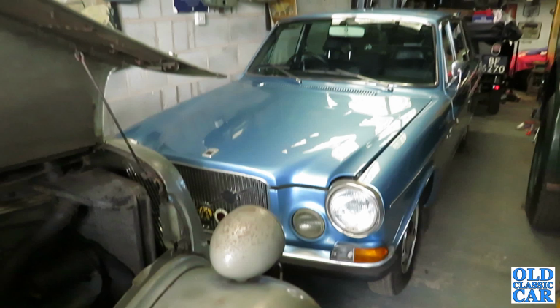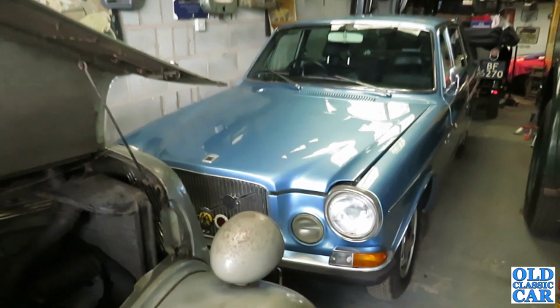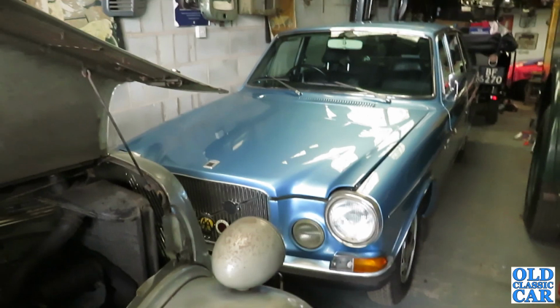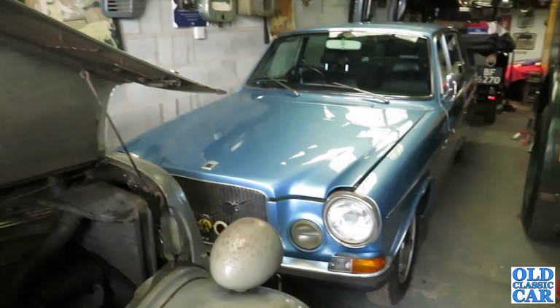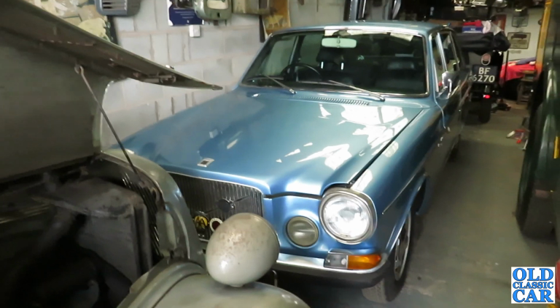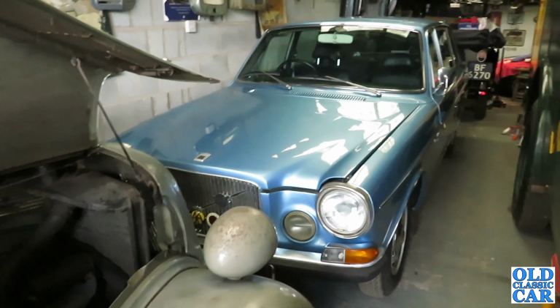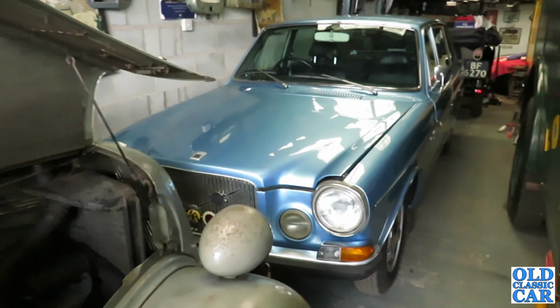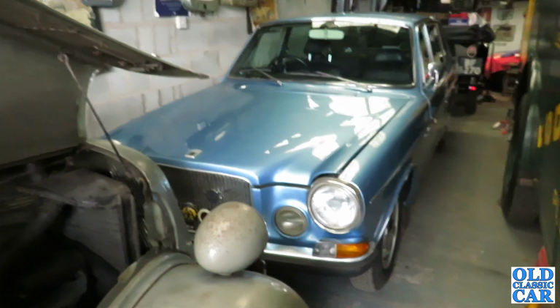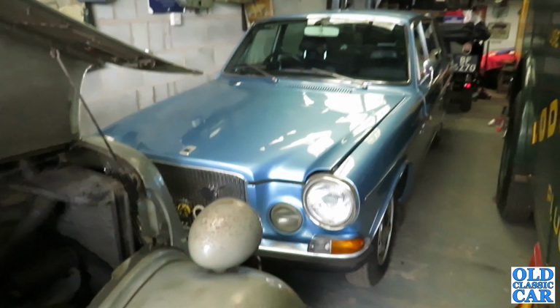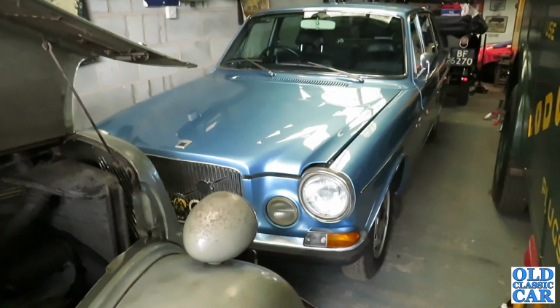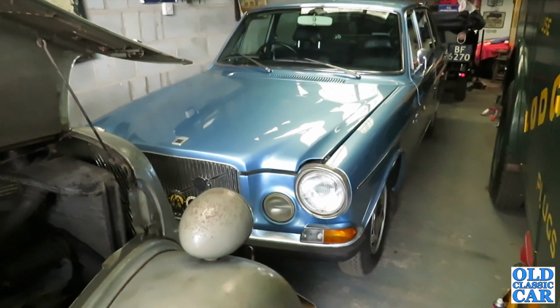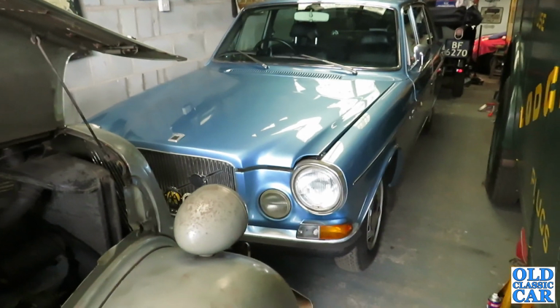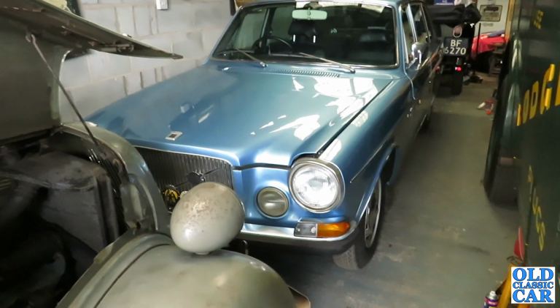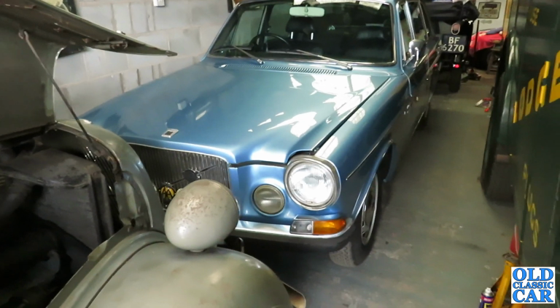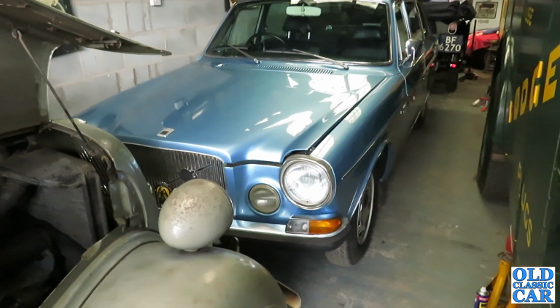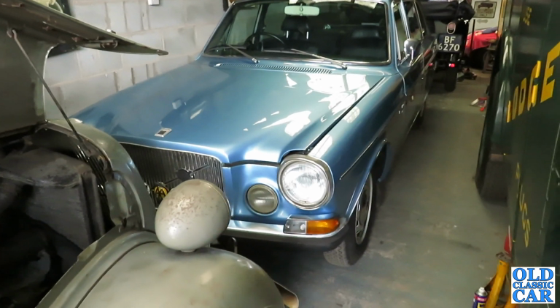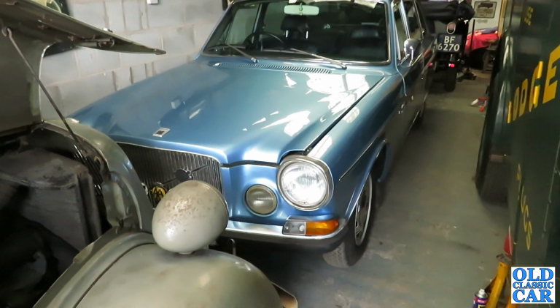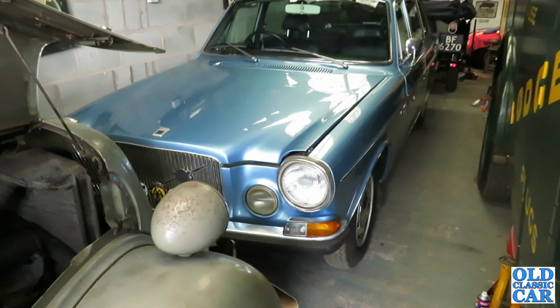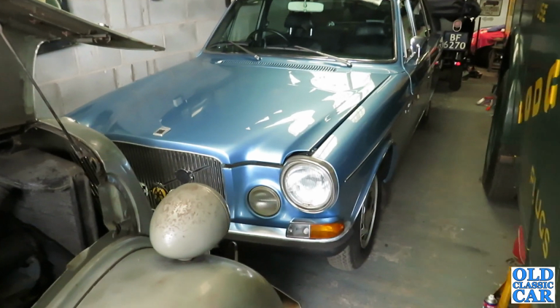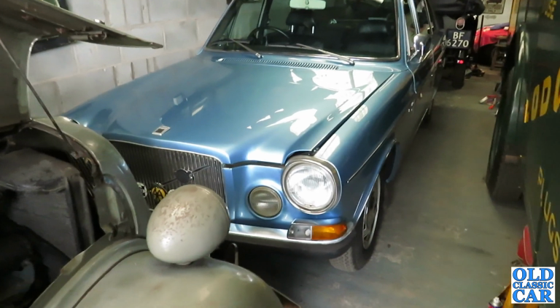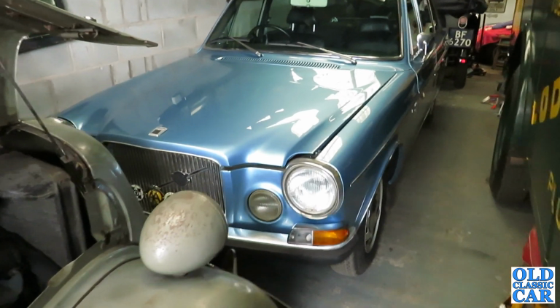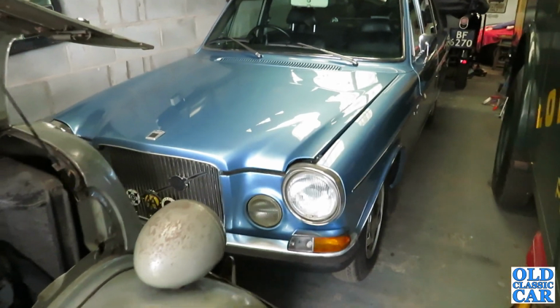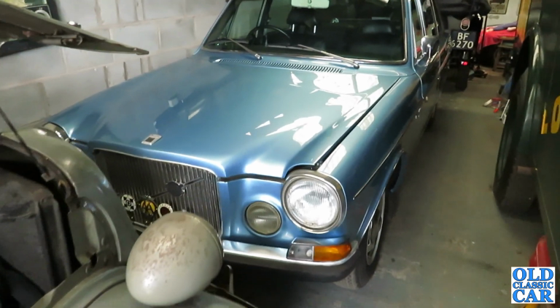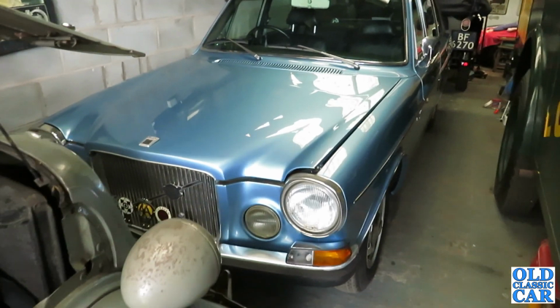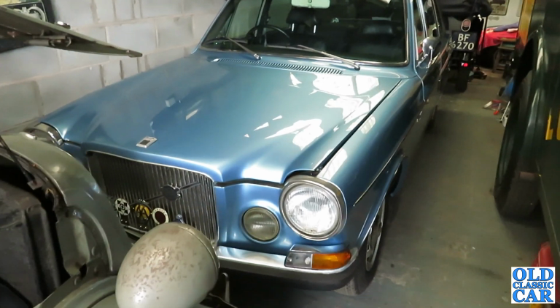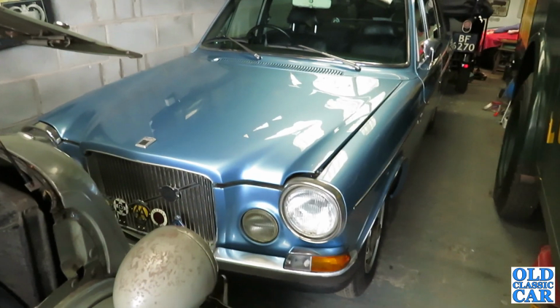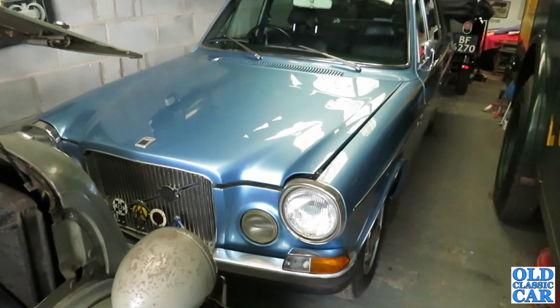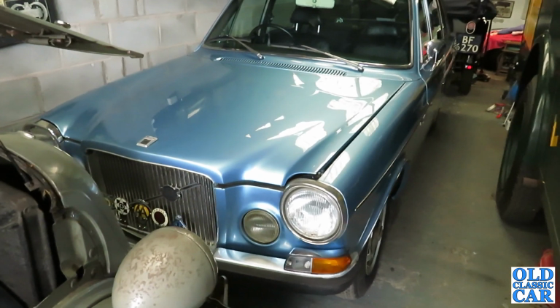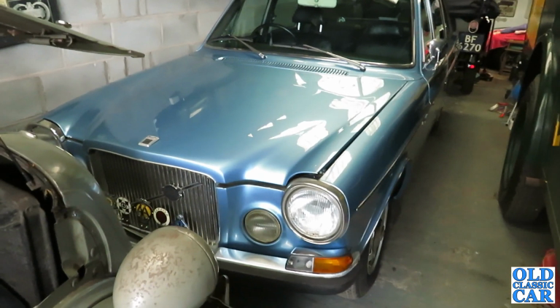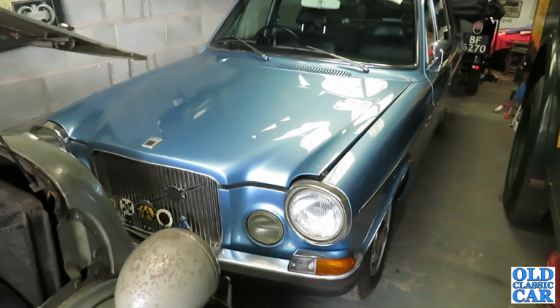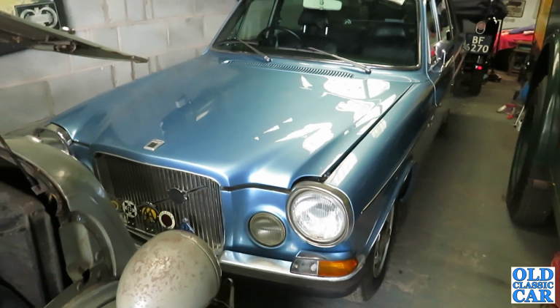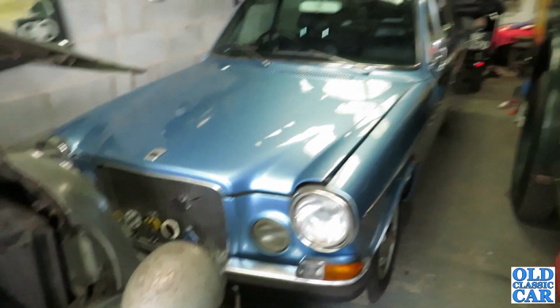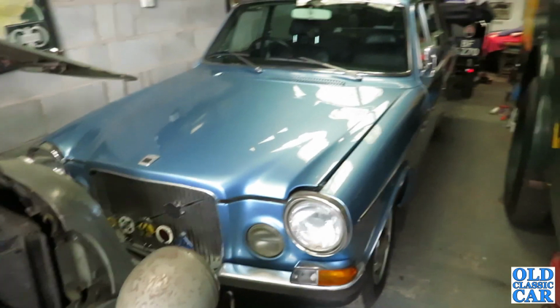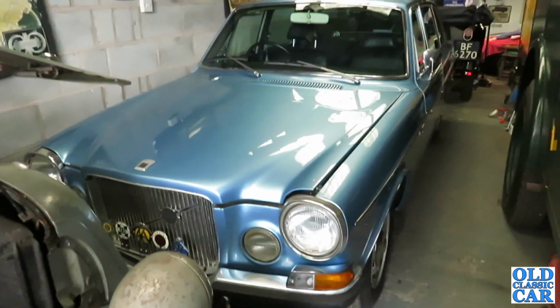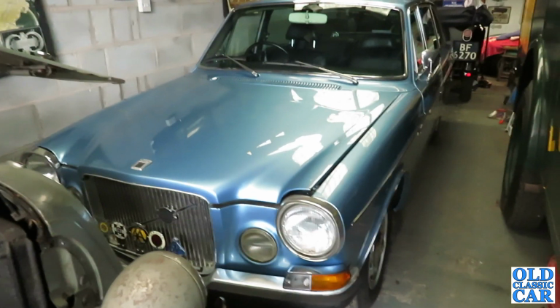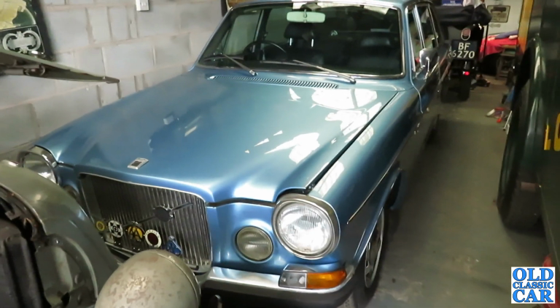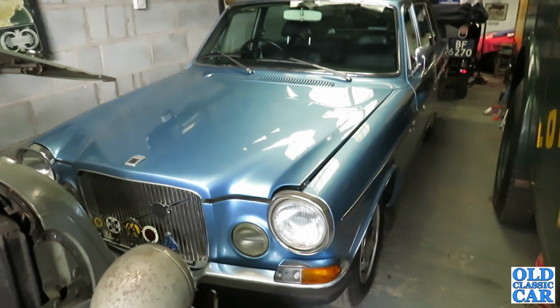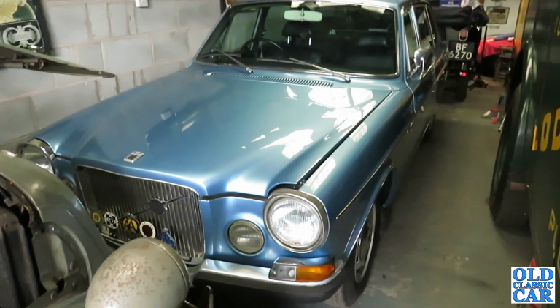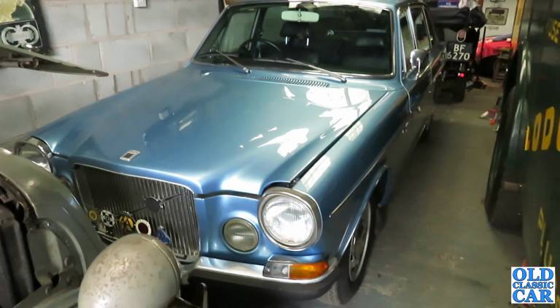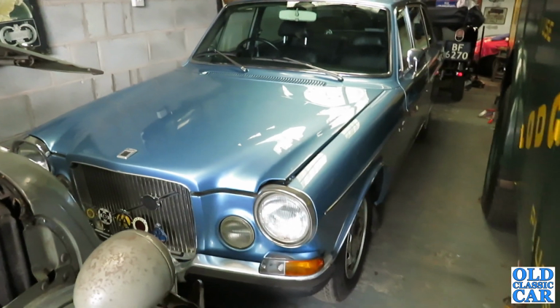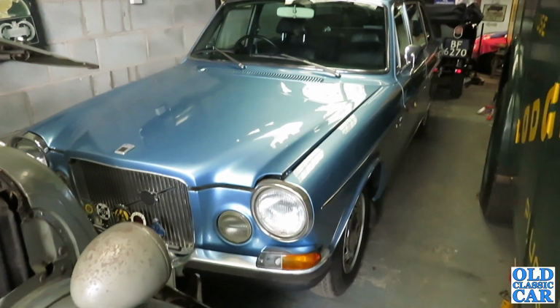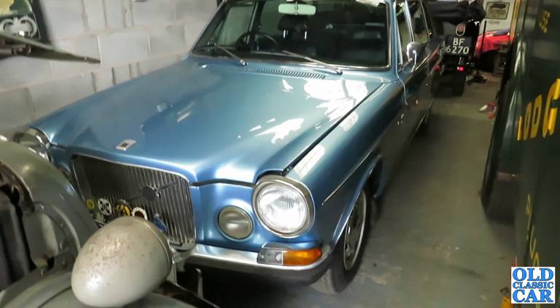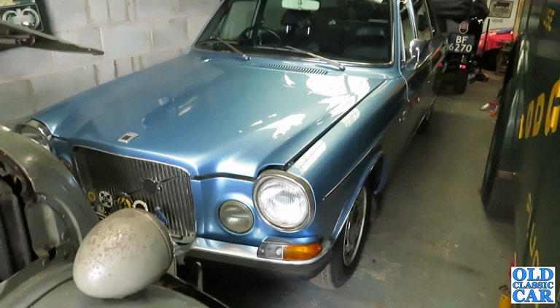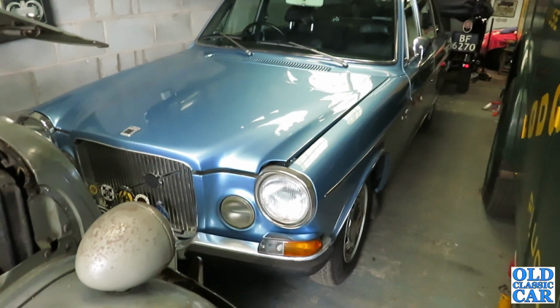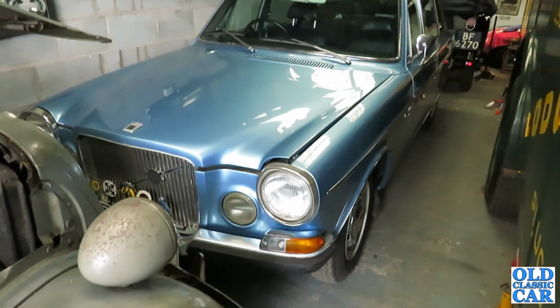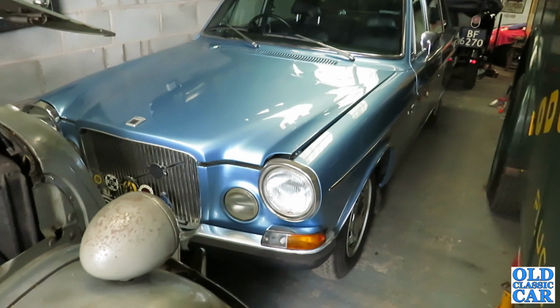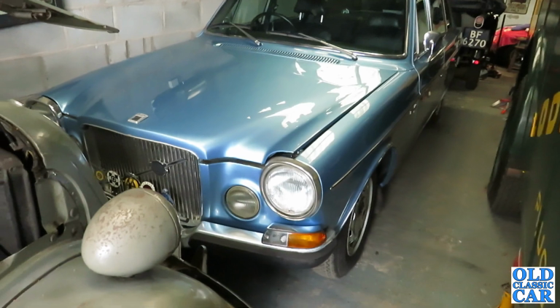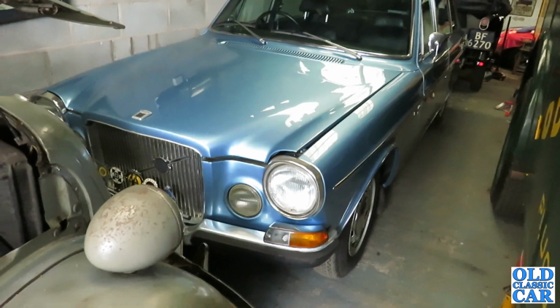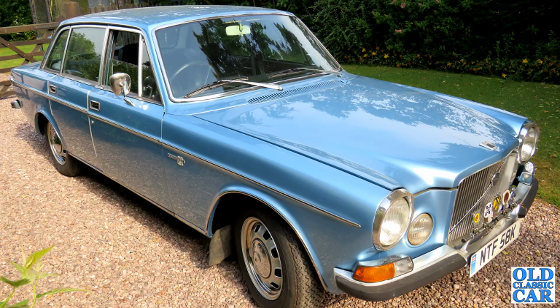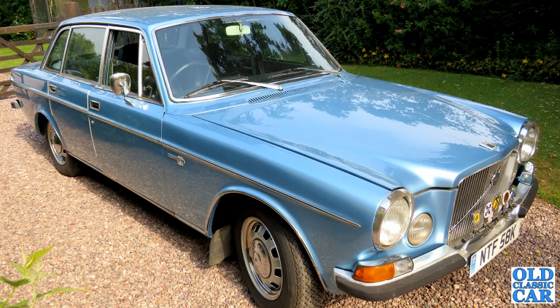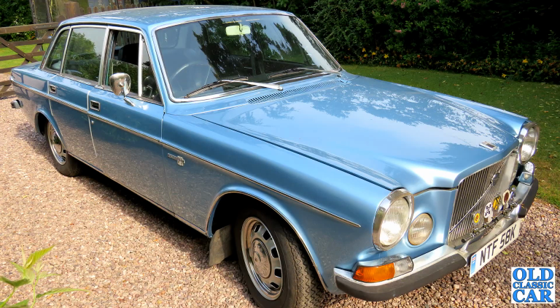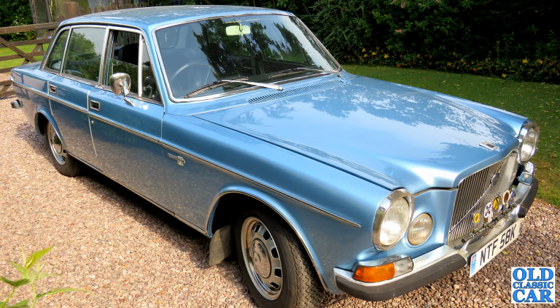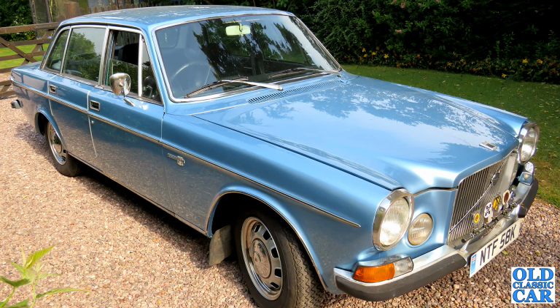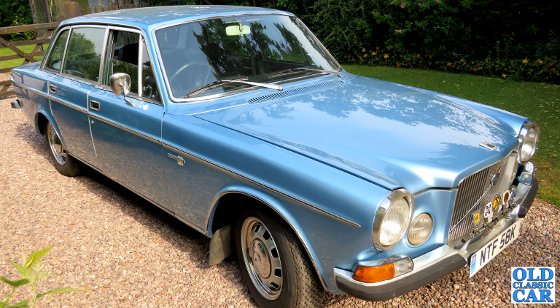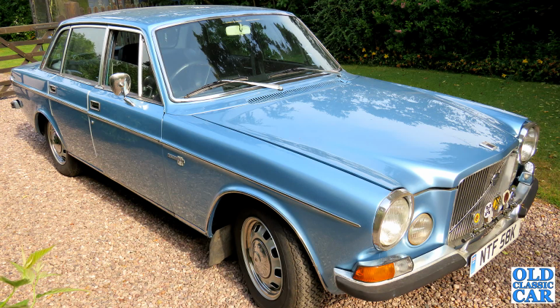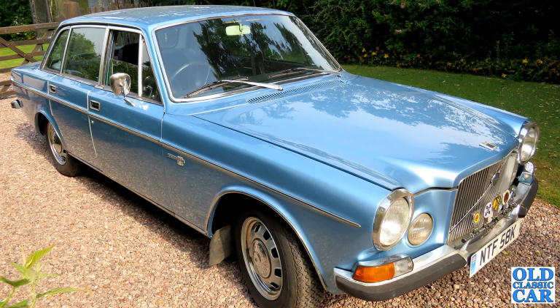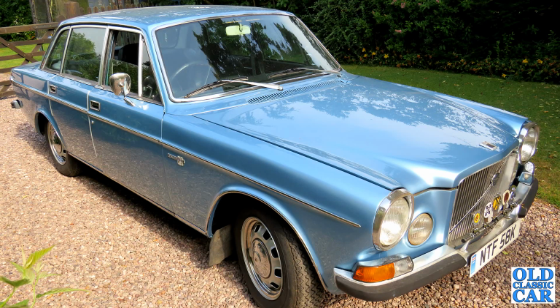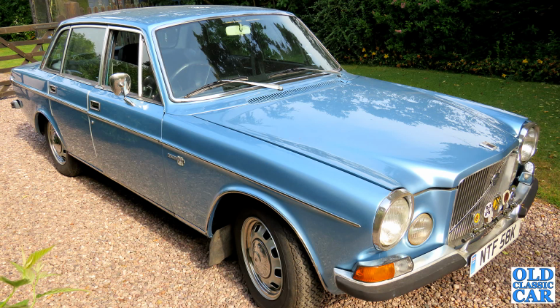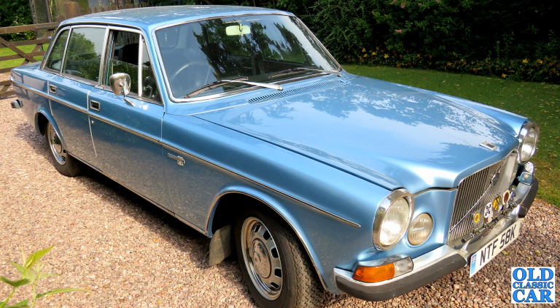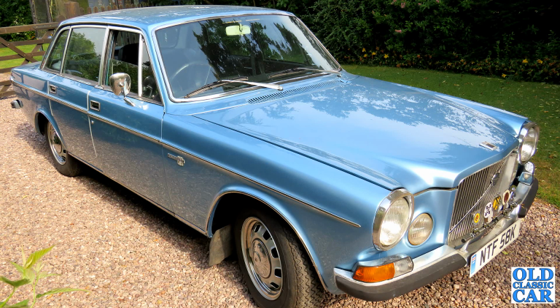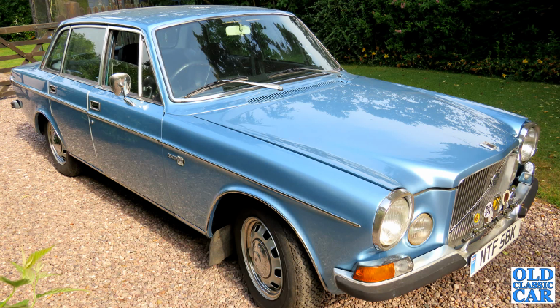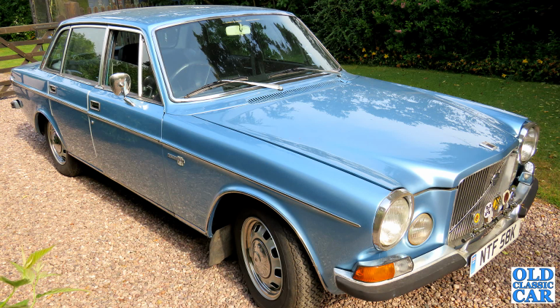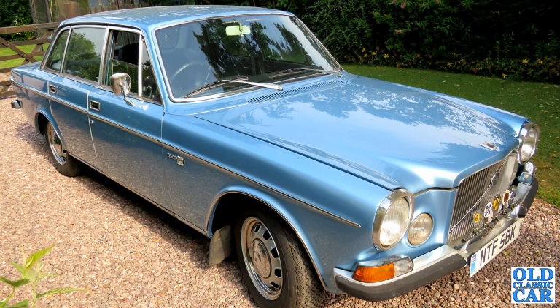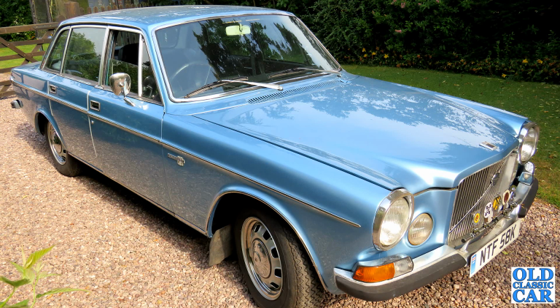Well, welcome to our classic car, and a quick look at a few more jobs that have been undertaken on the 1972 Volvo 164e.